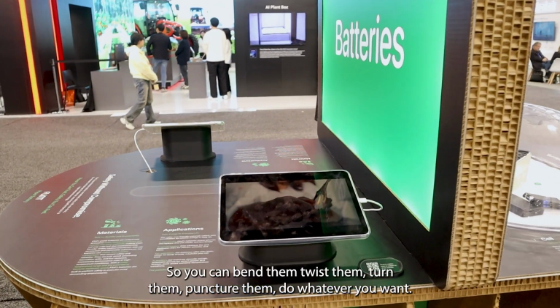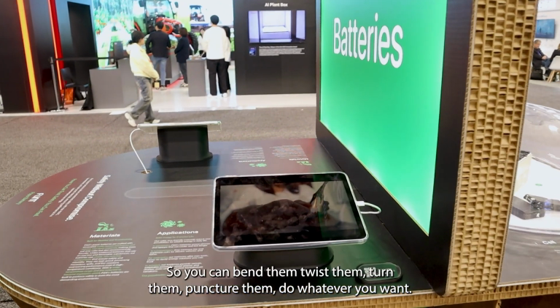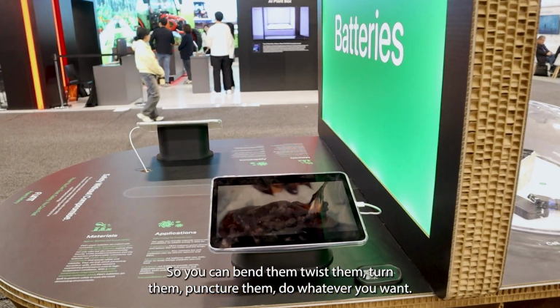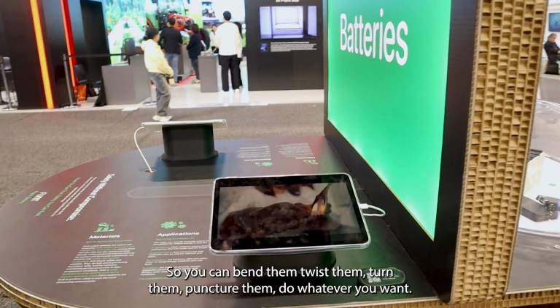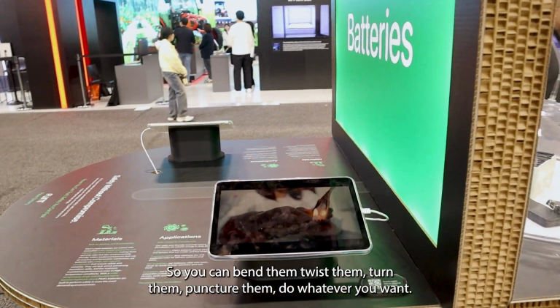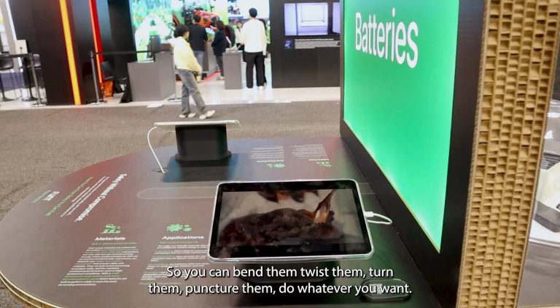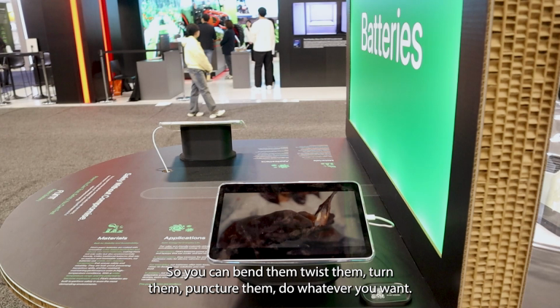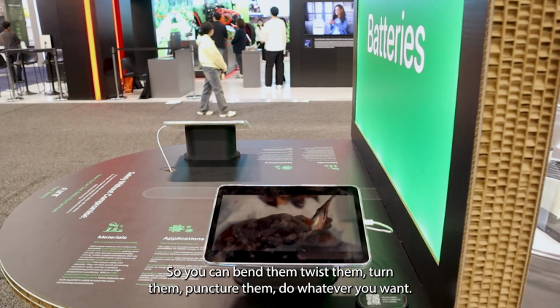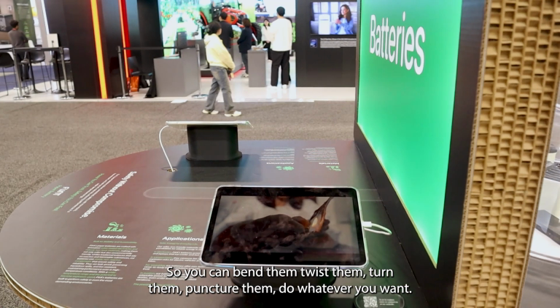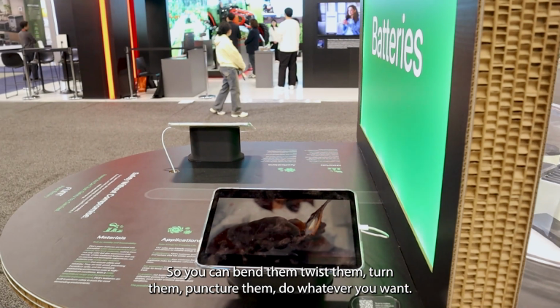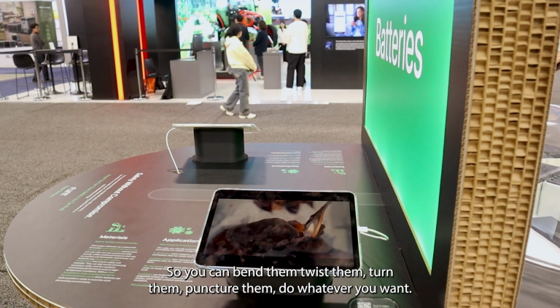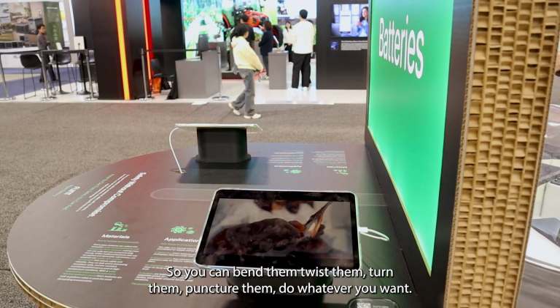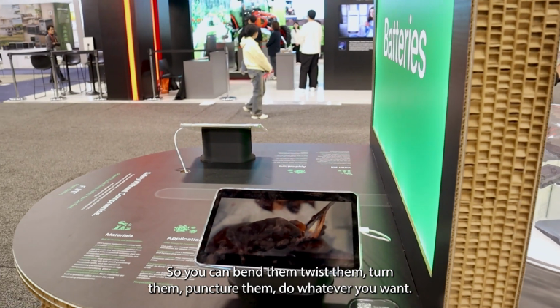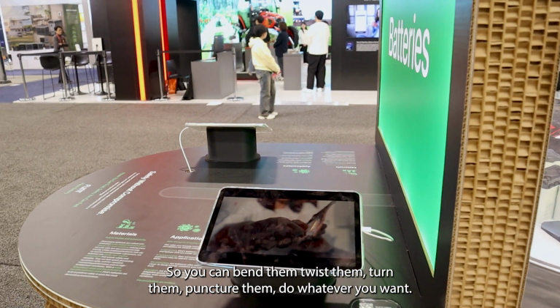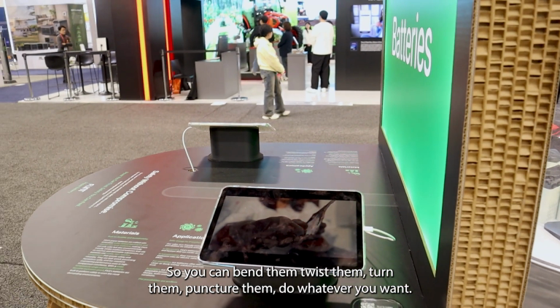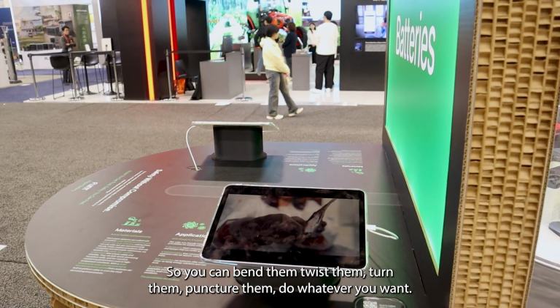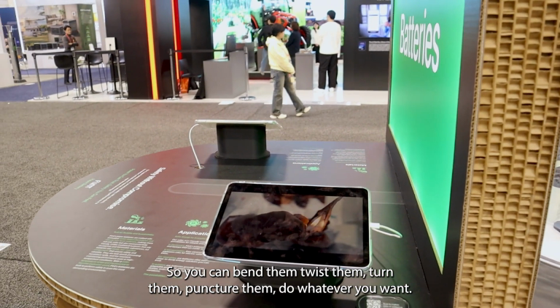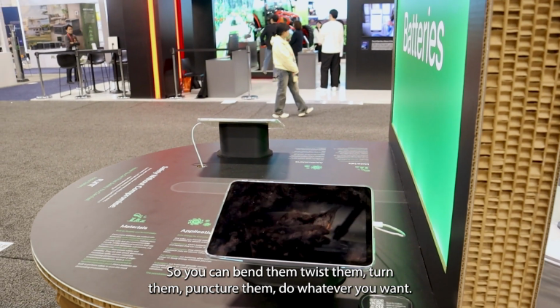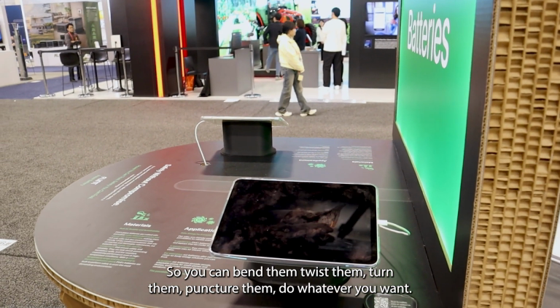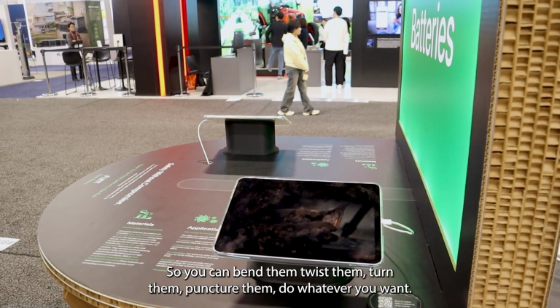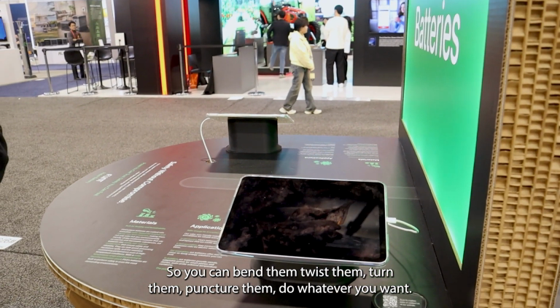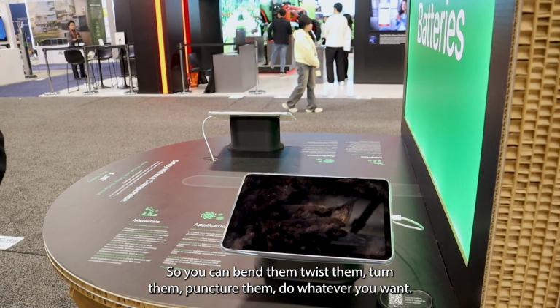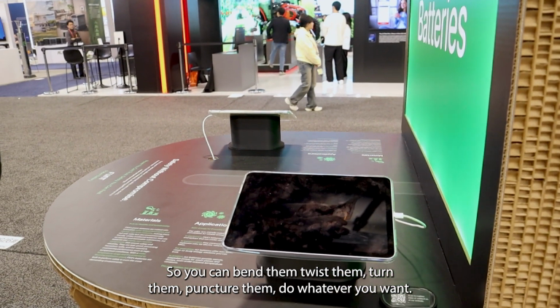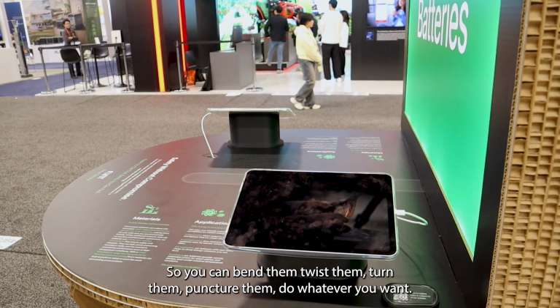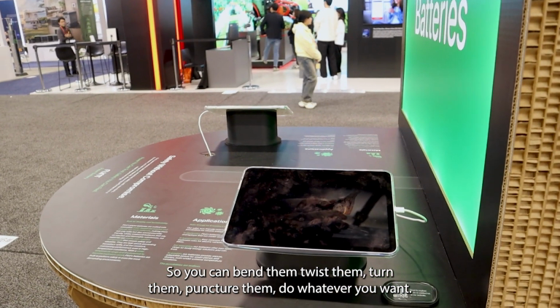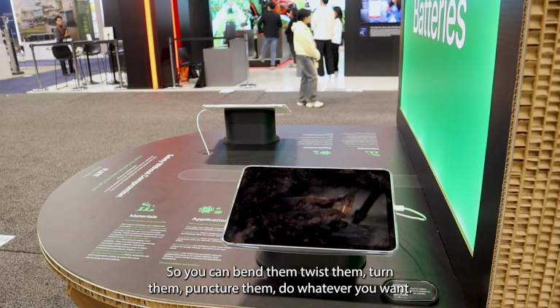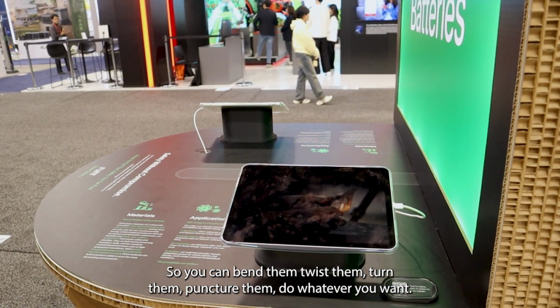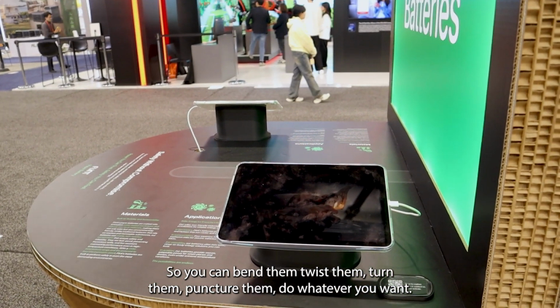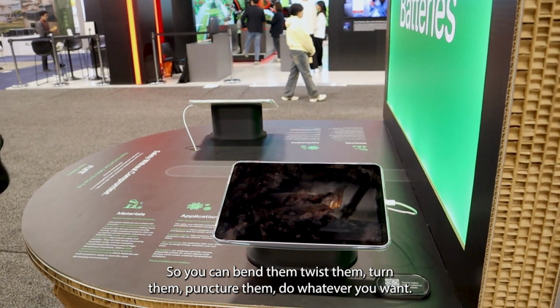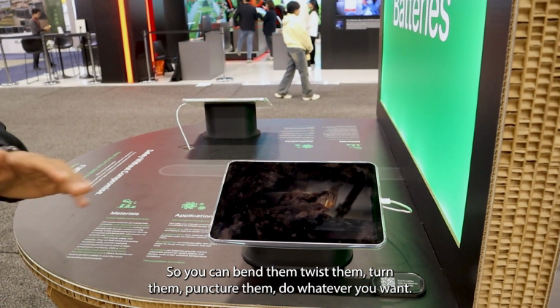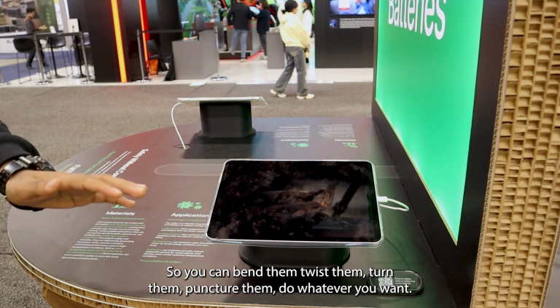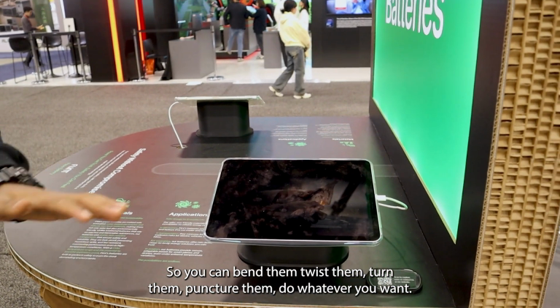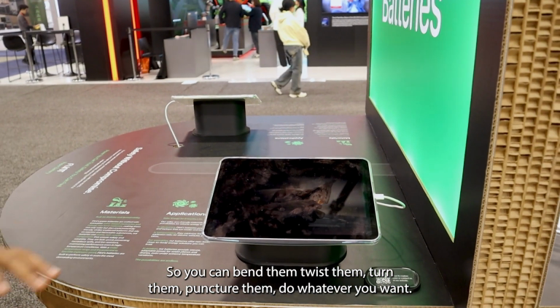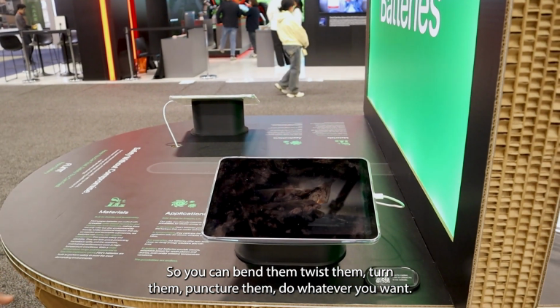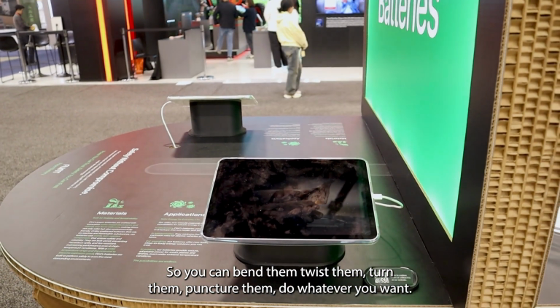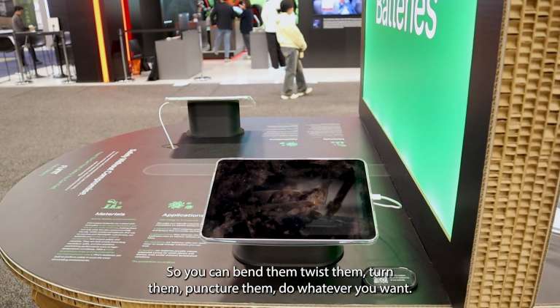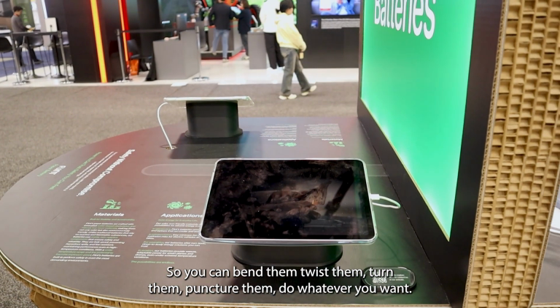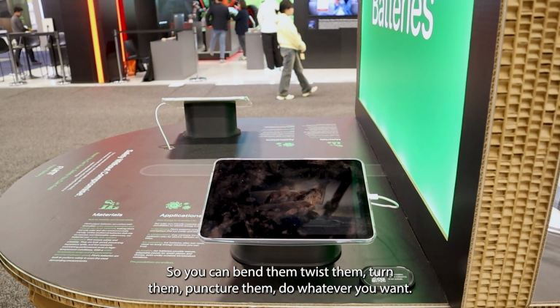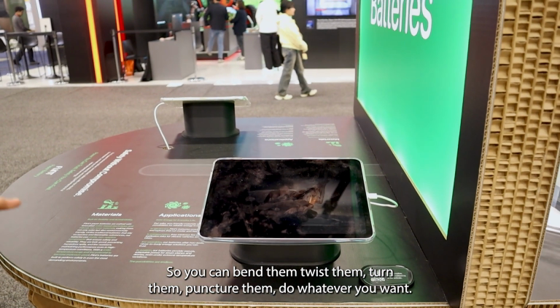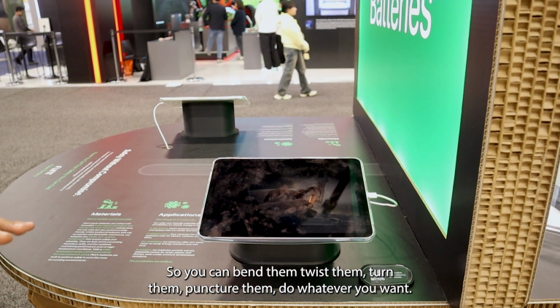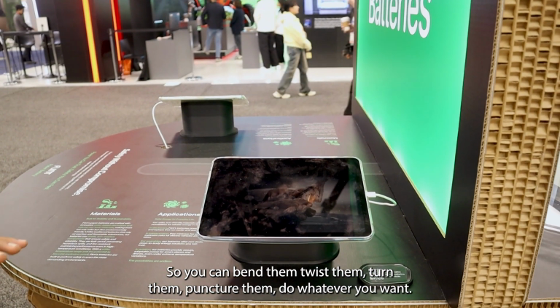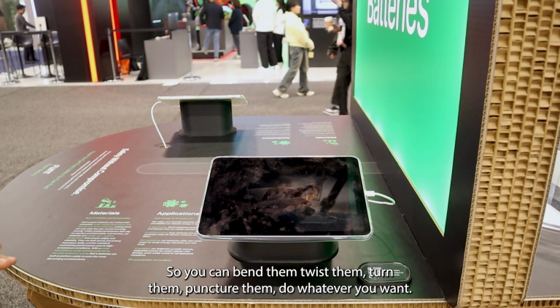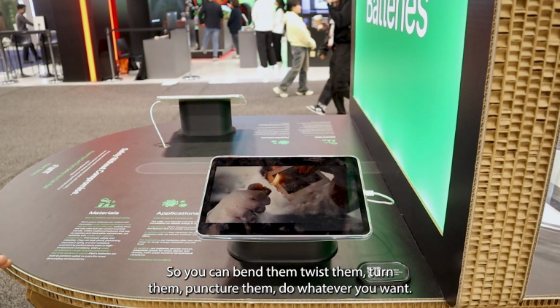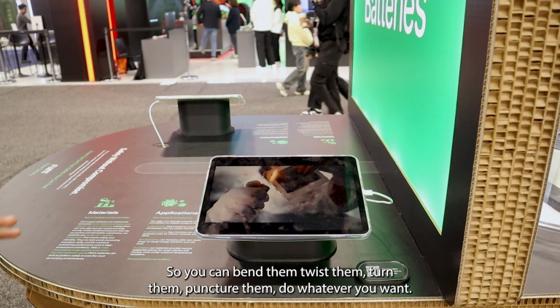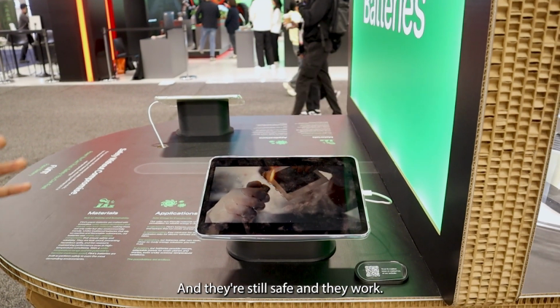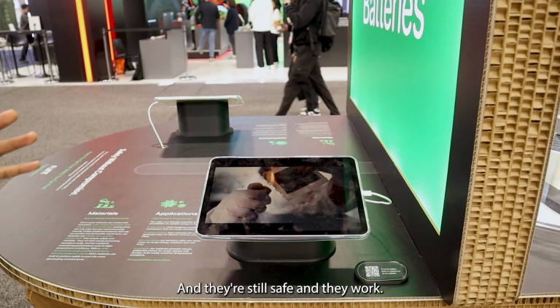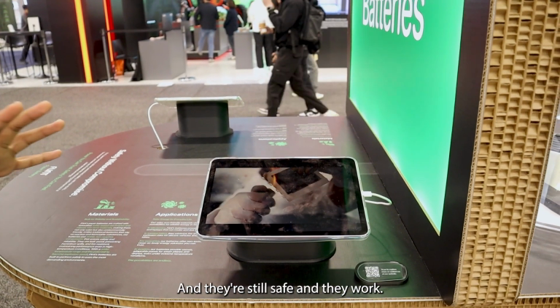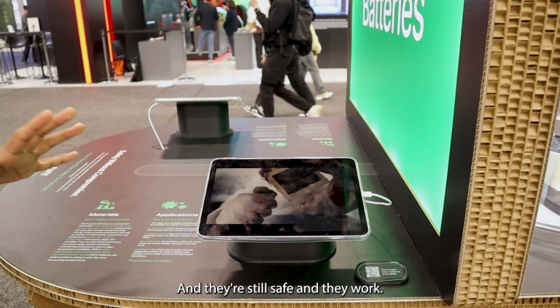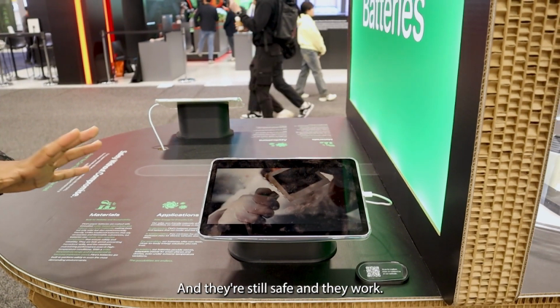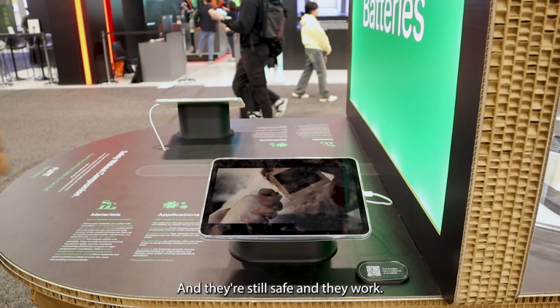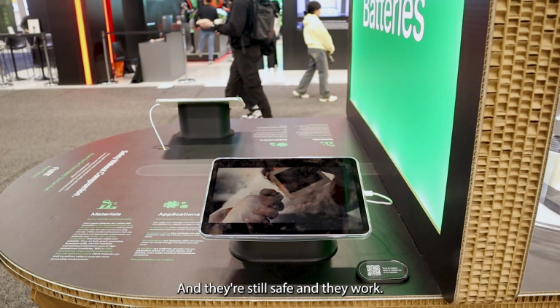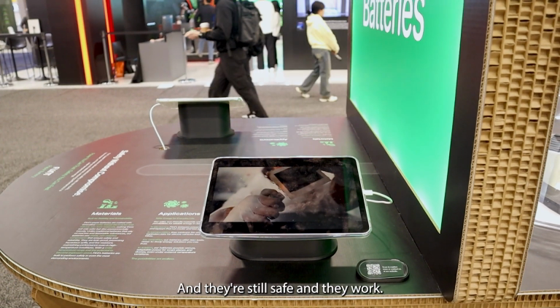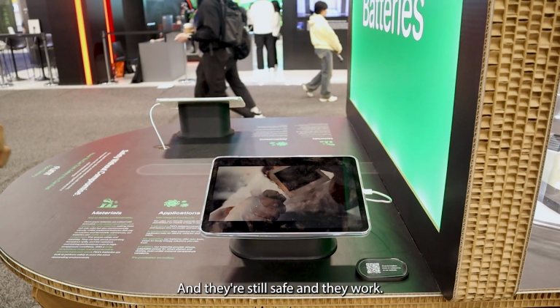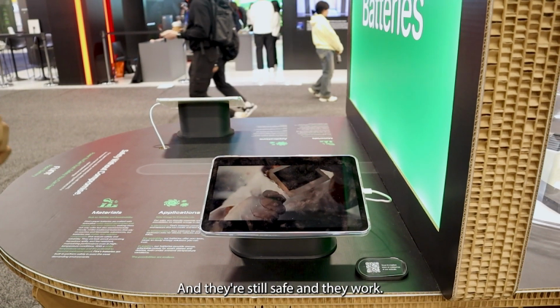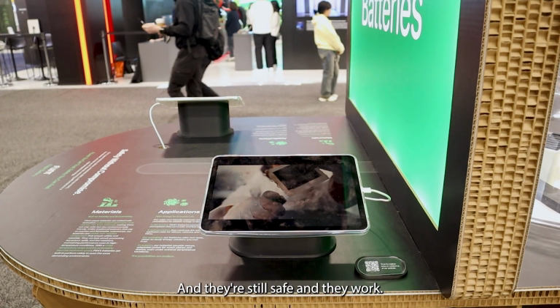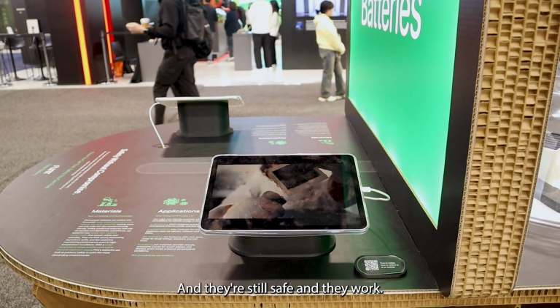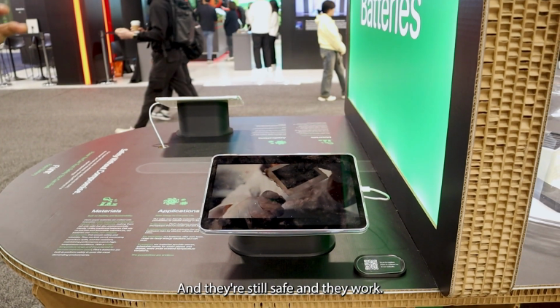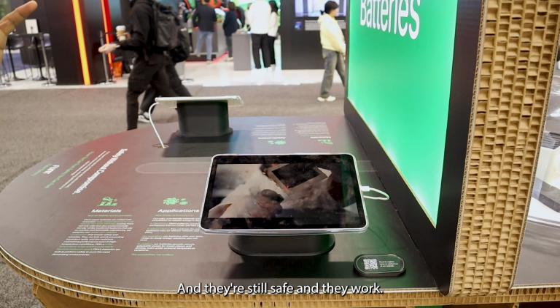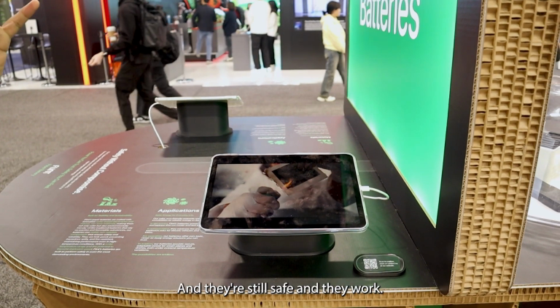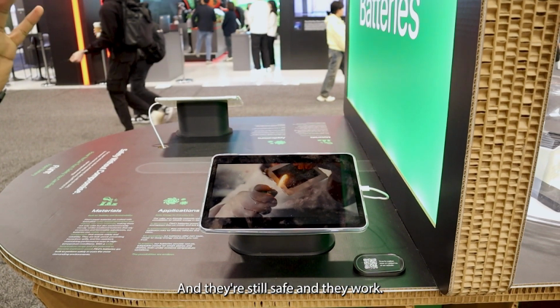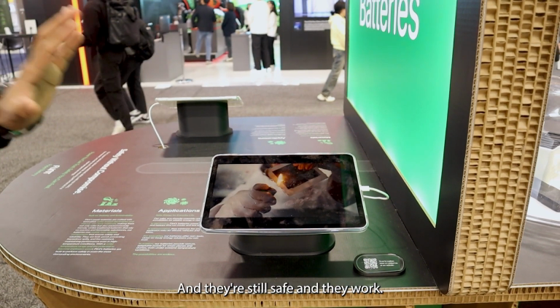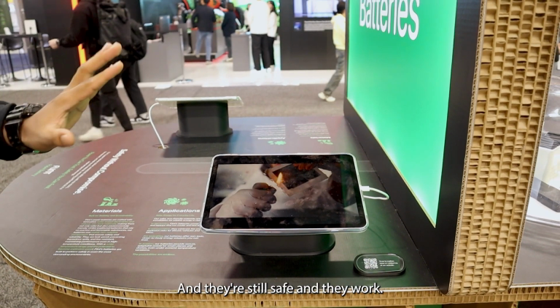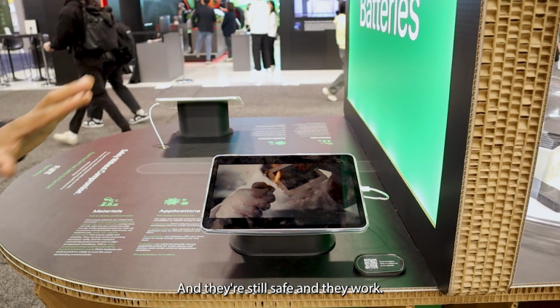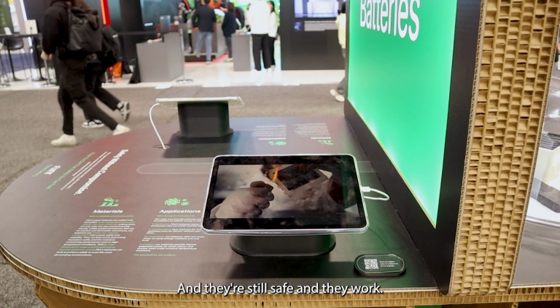You can bend them, twist them, turn them, puncture them — do whatever you want and they're still safe and they work.